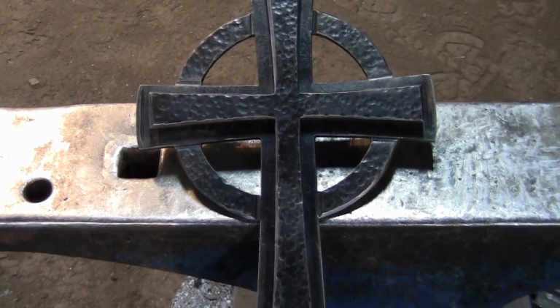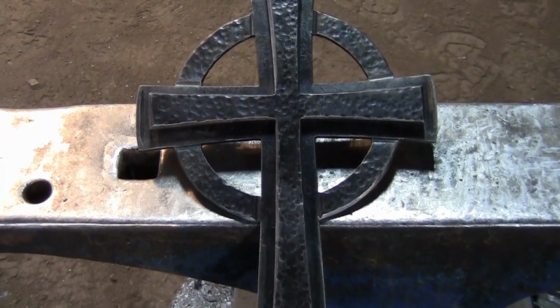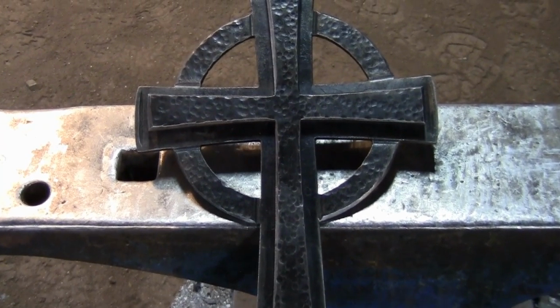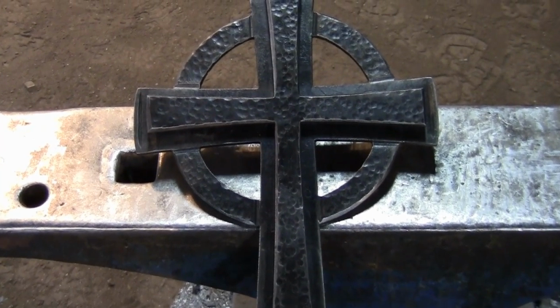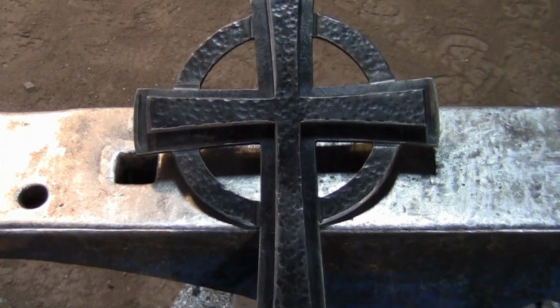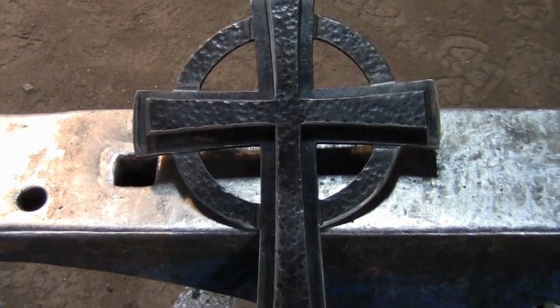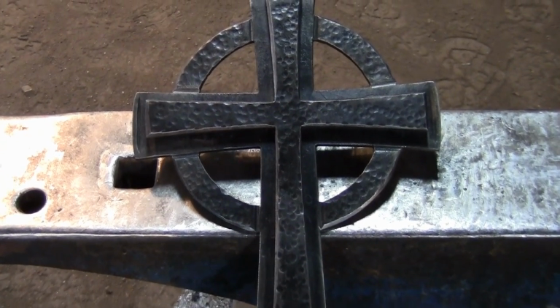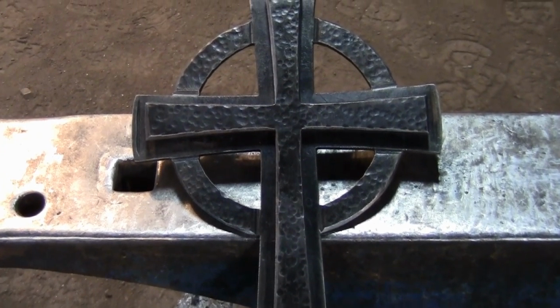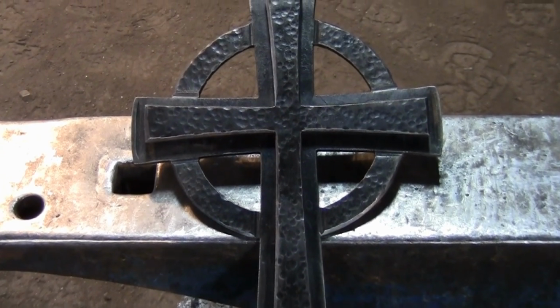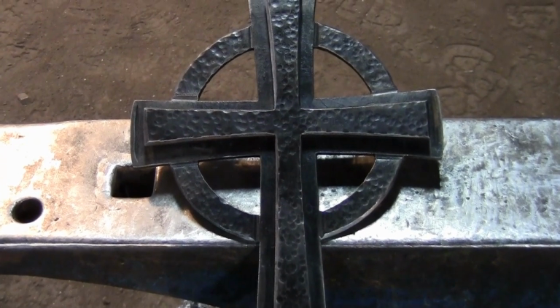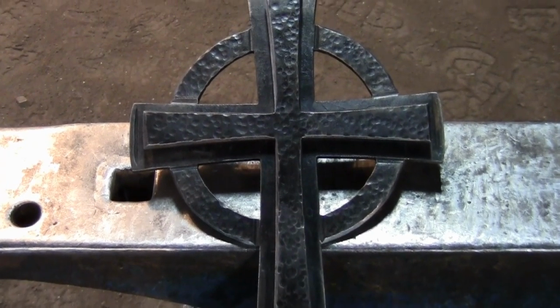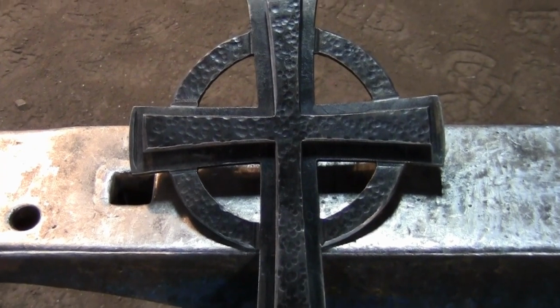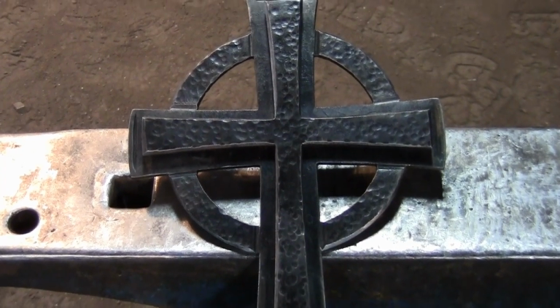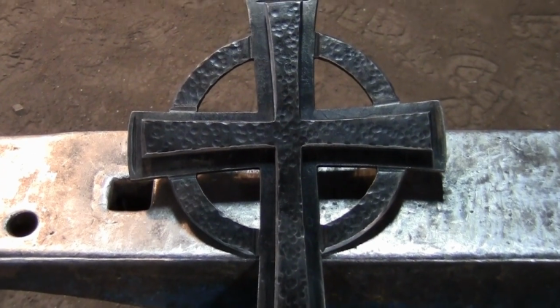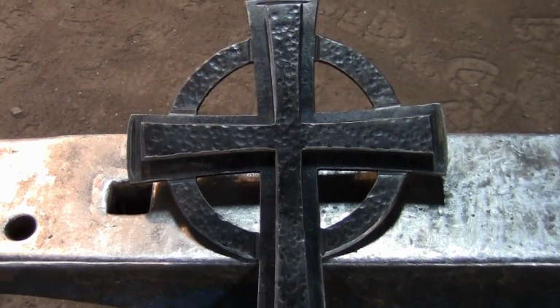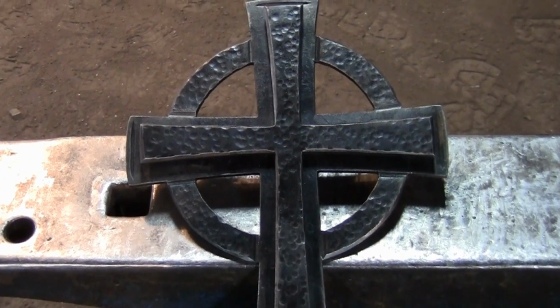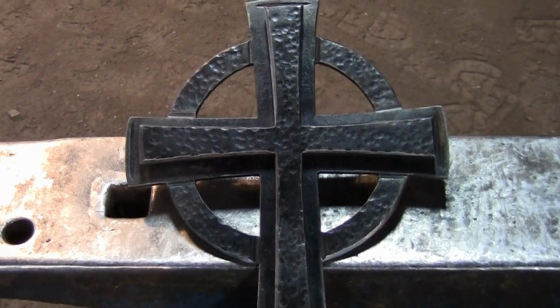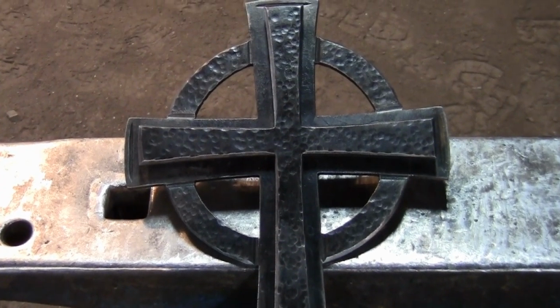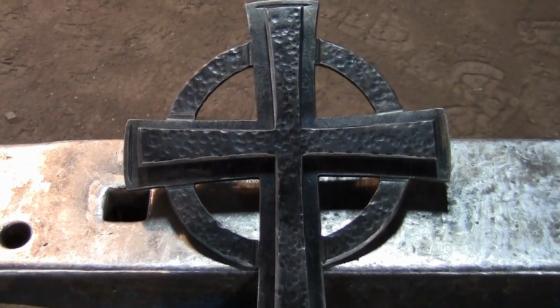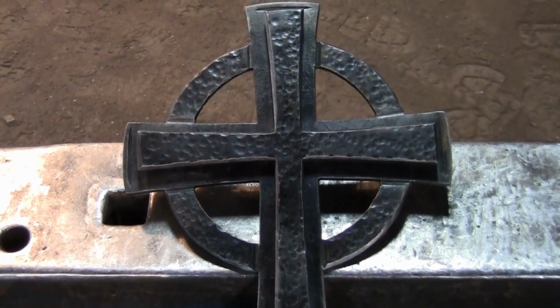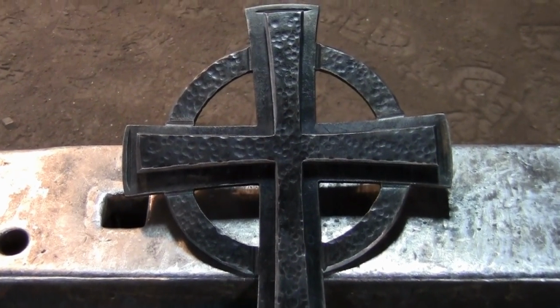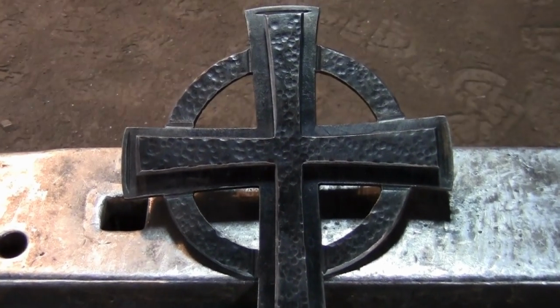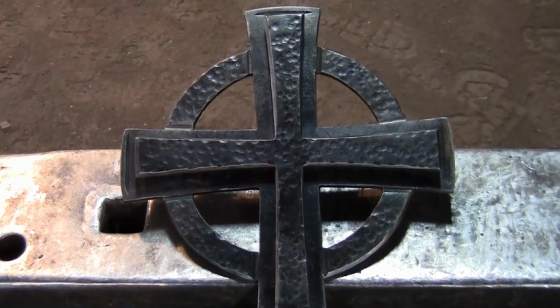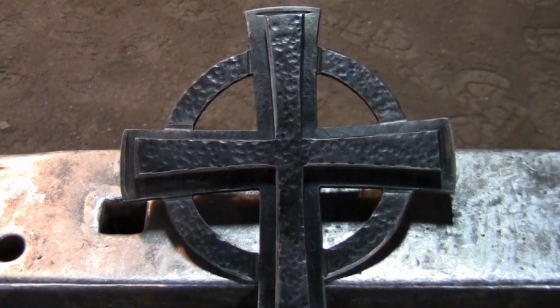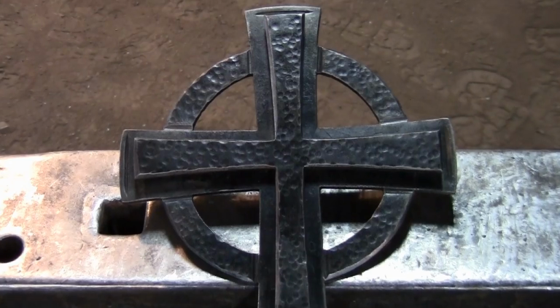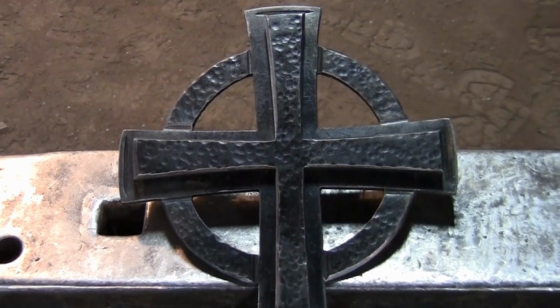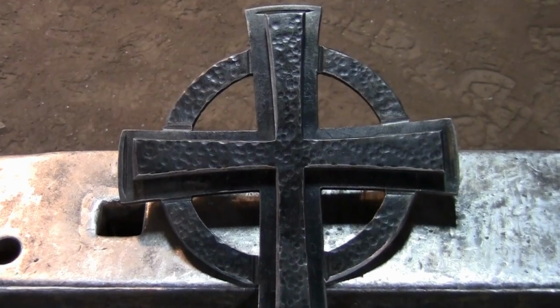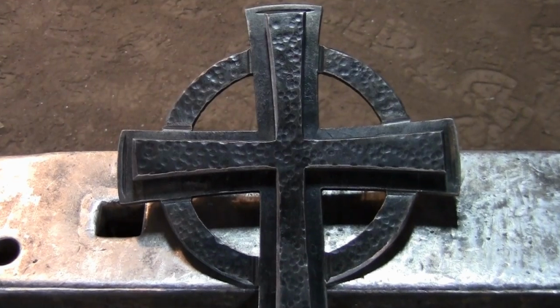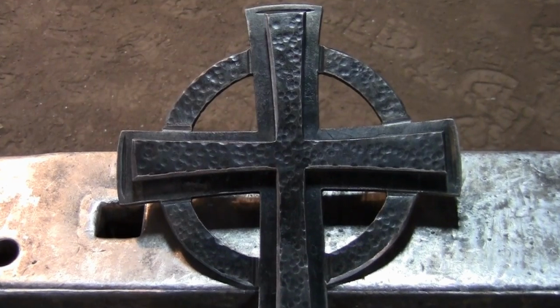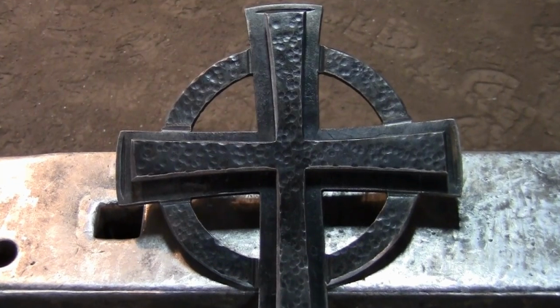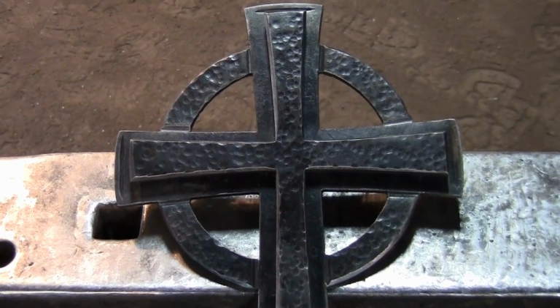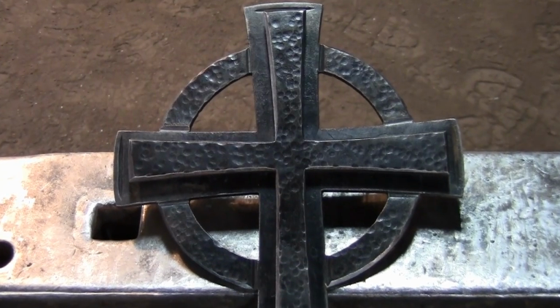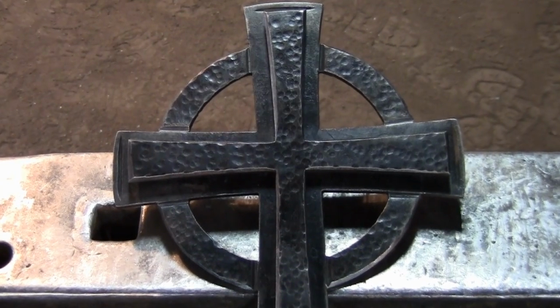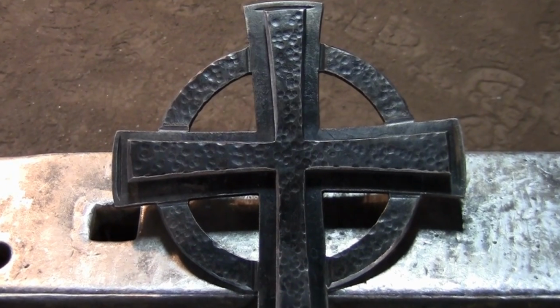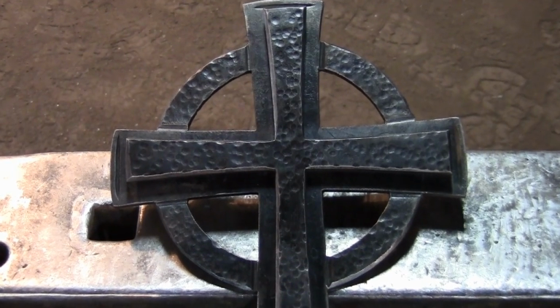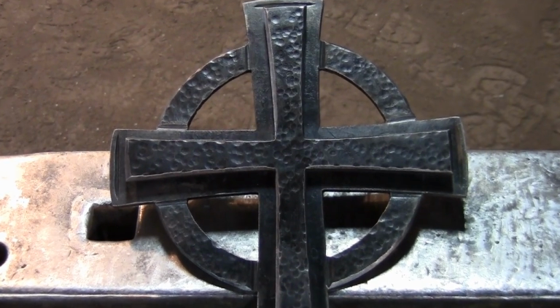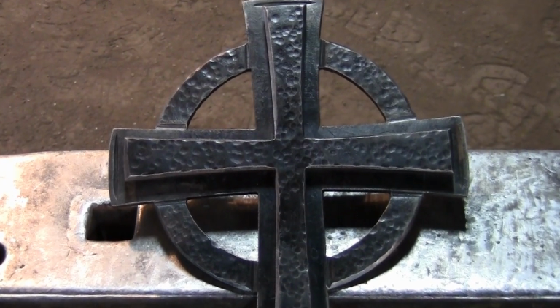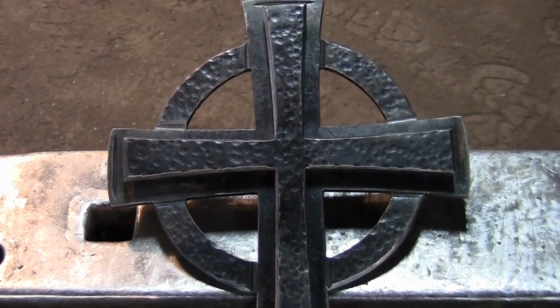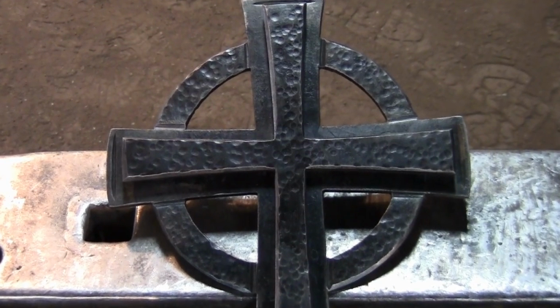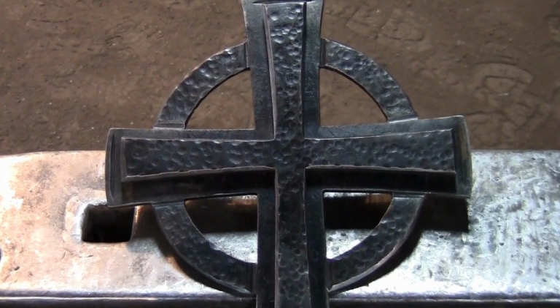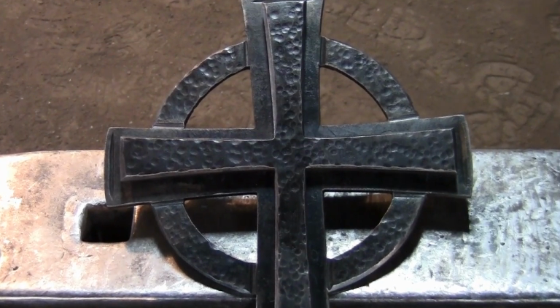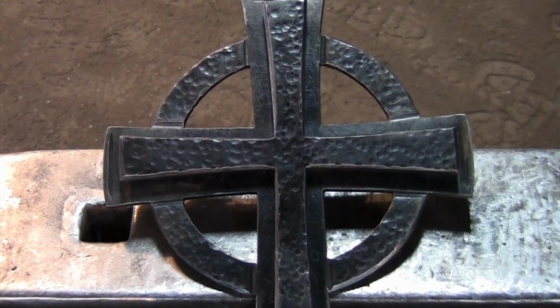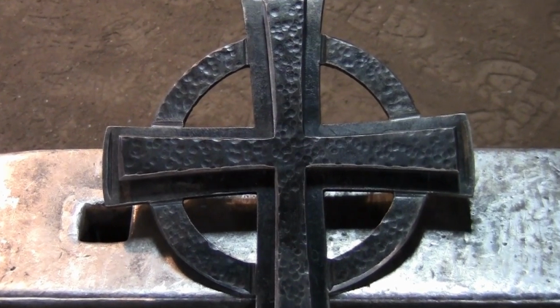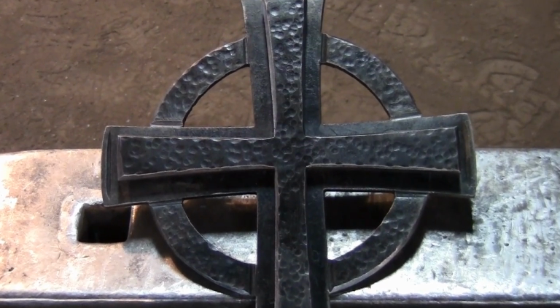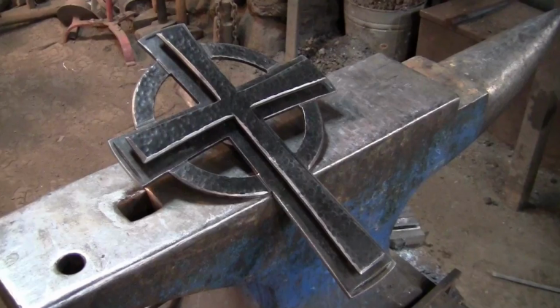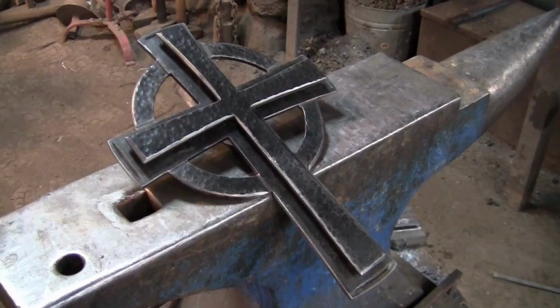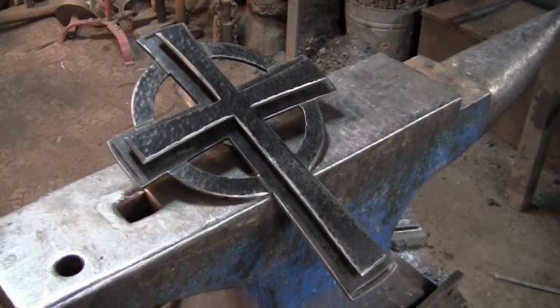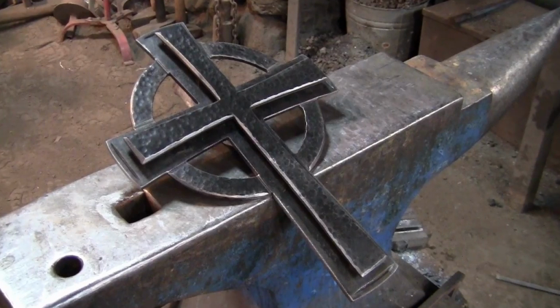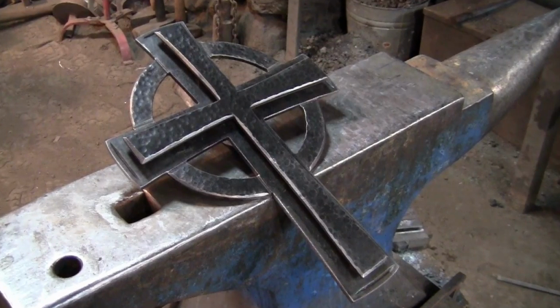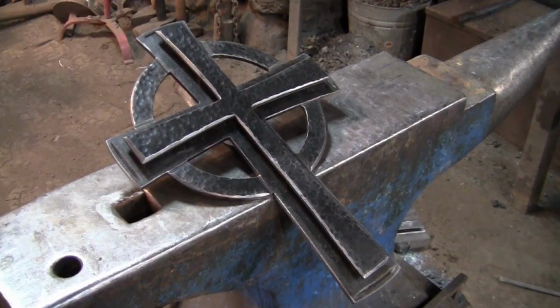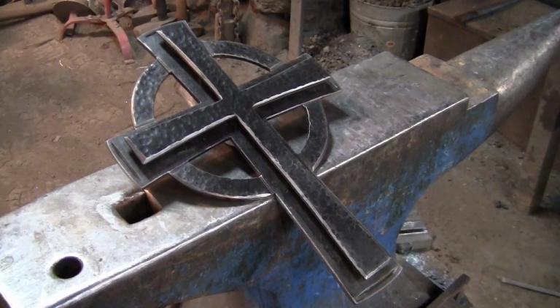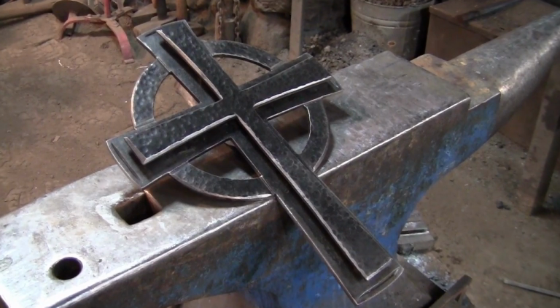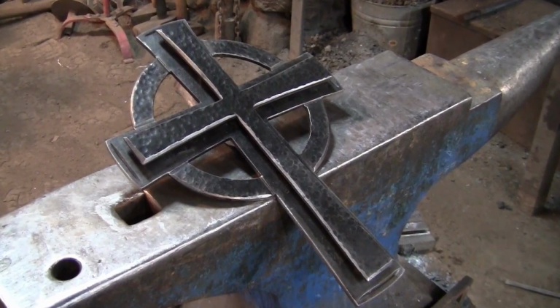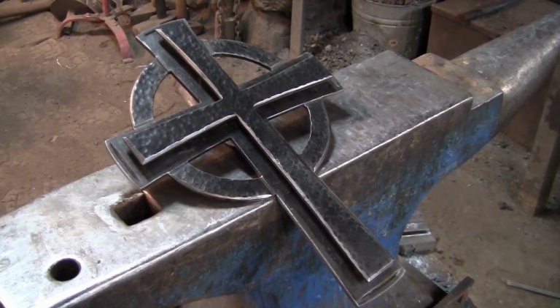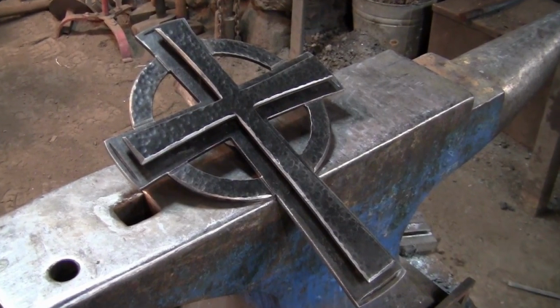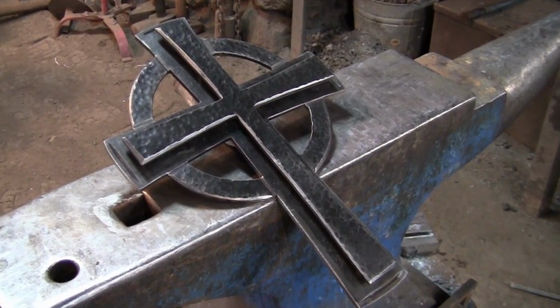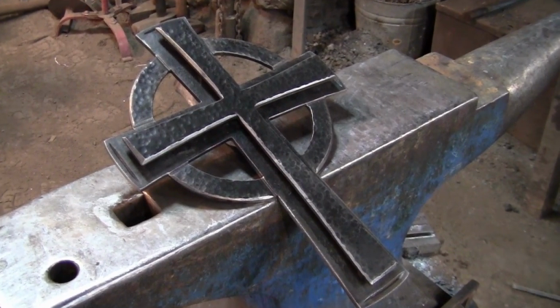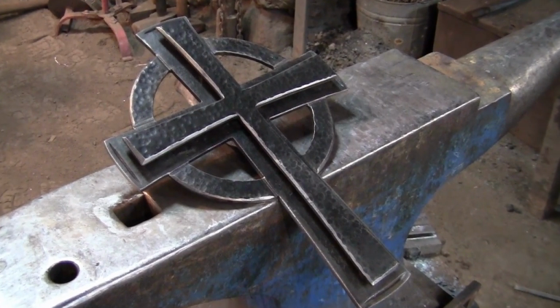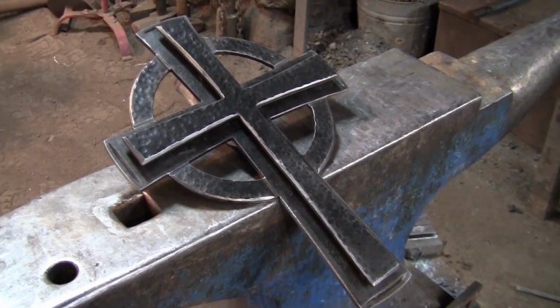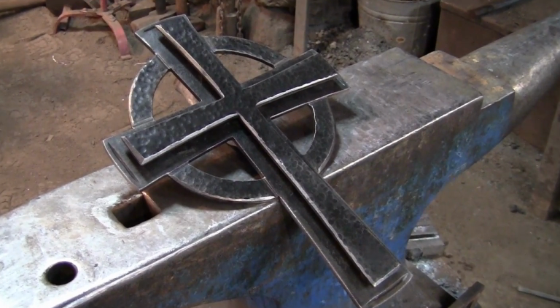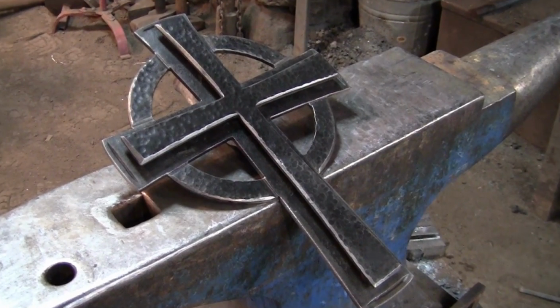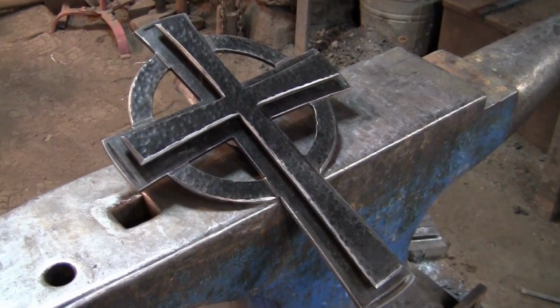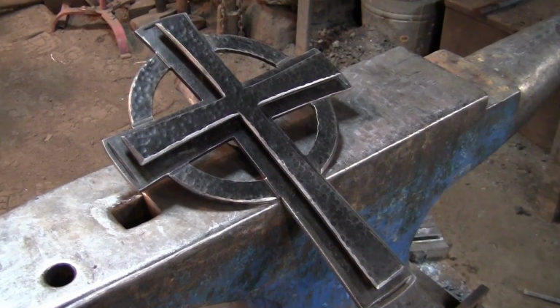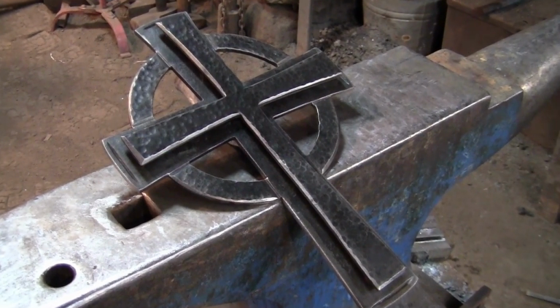For this cross, we put a small spacer between the pieces to give it more depth. There is no right or wrong way to do this.